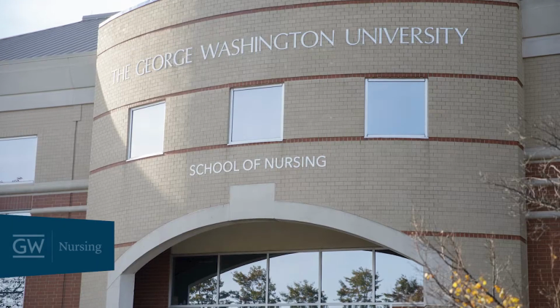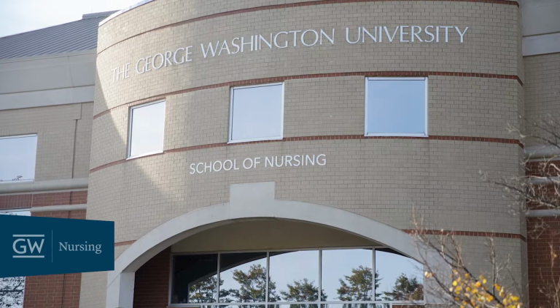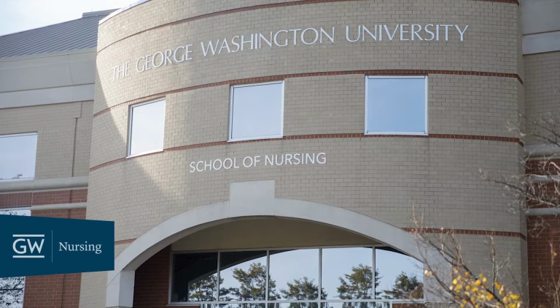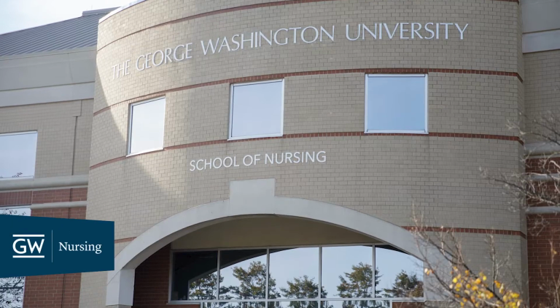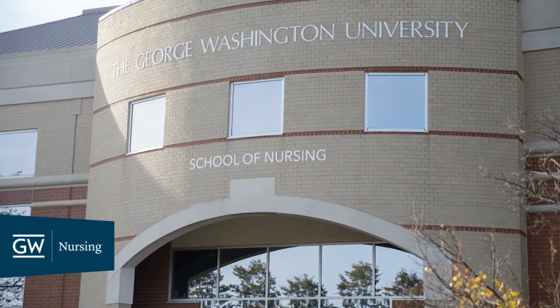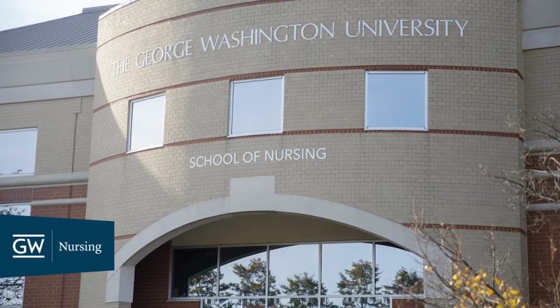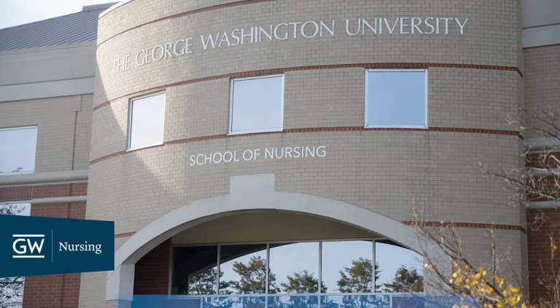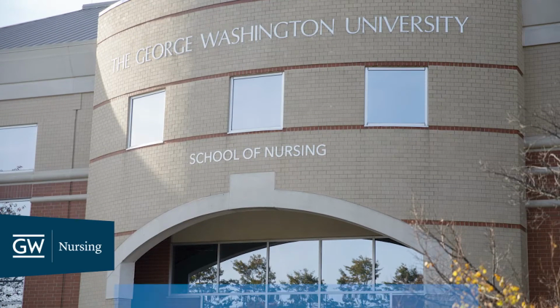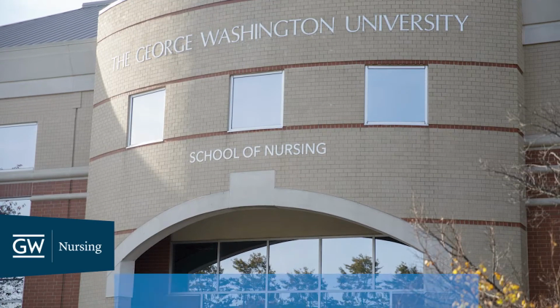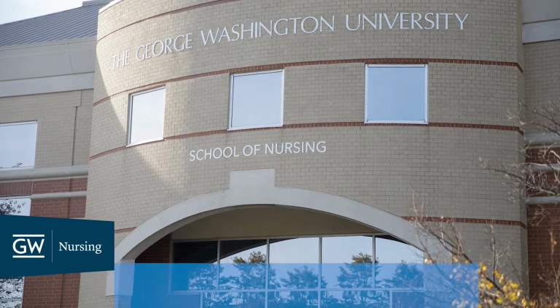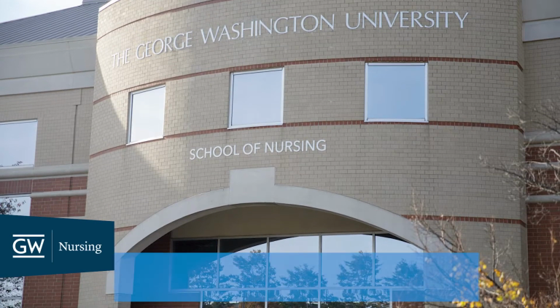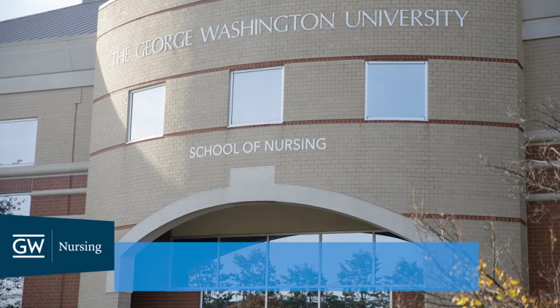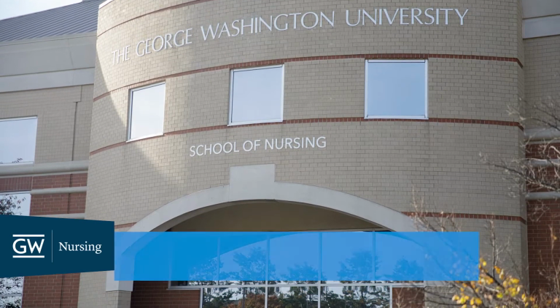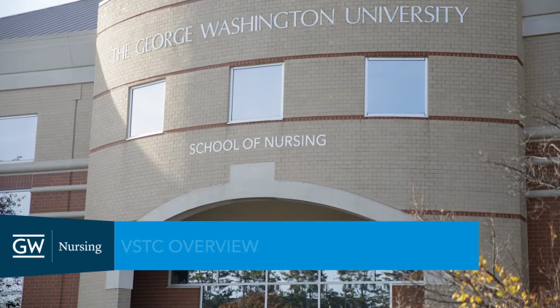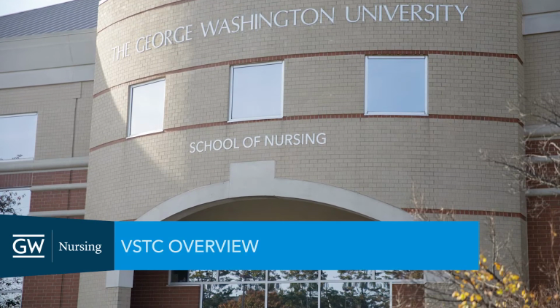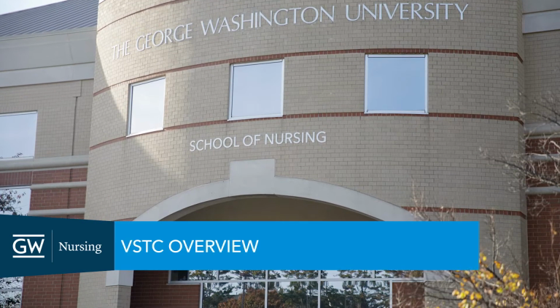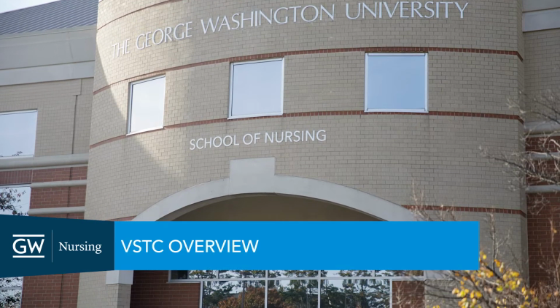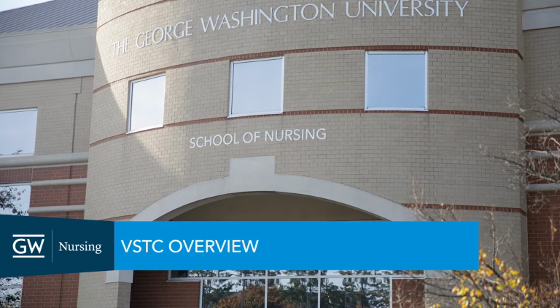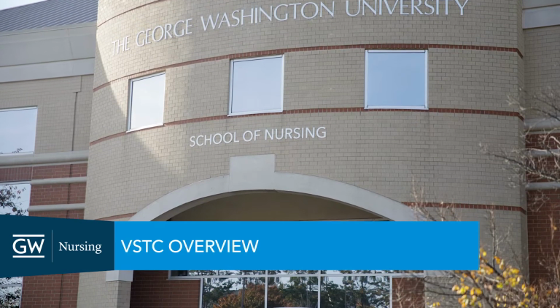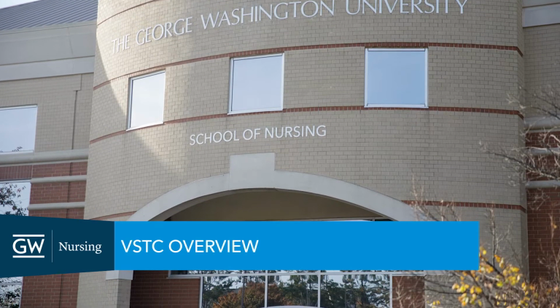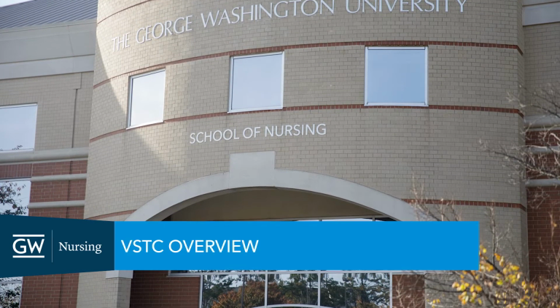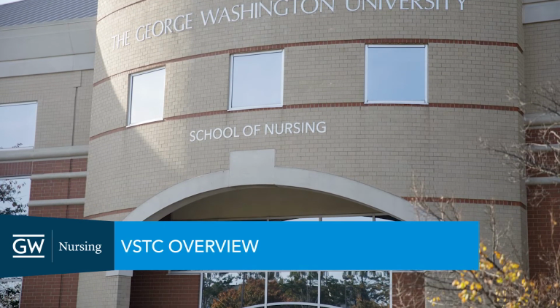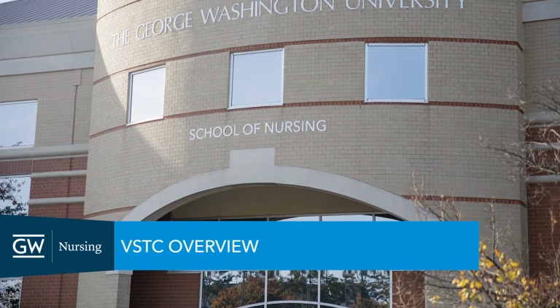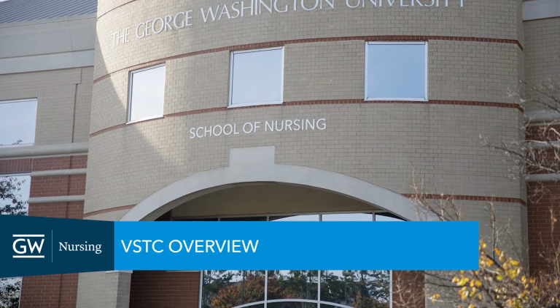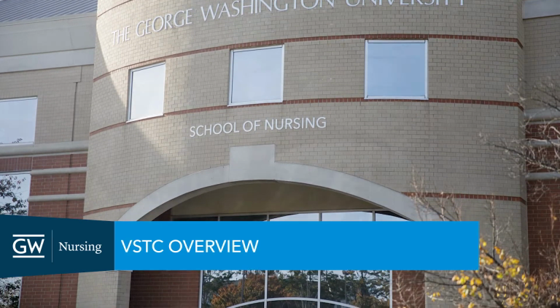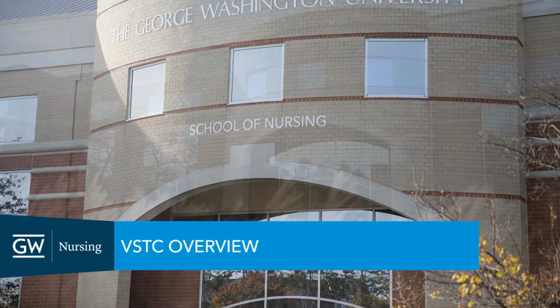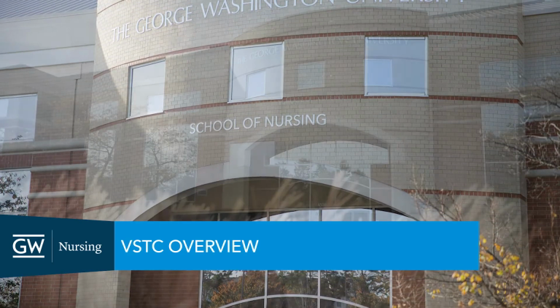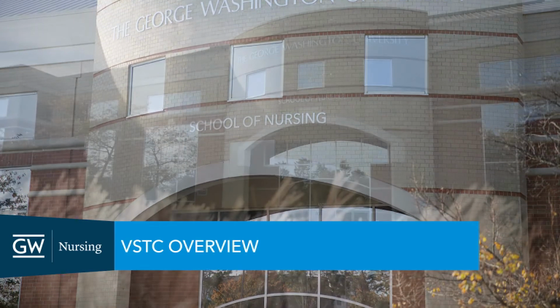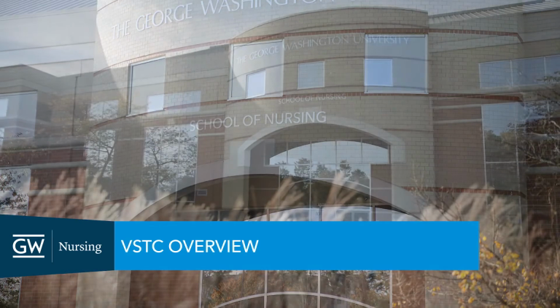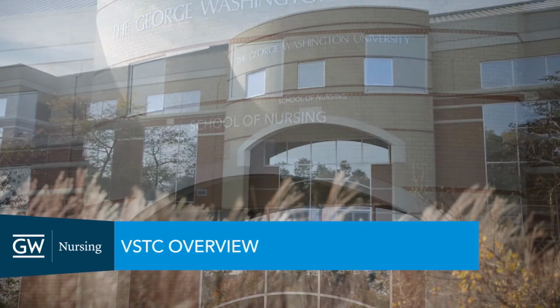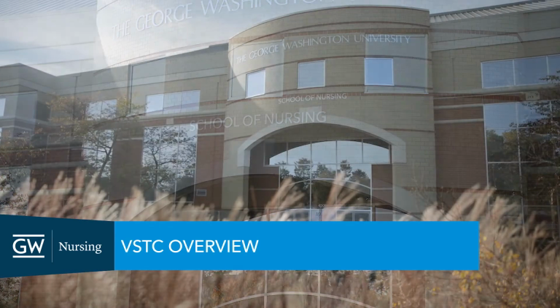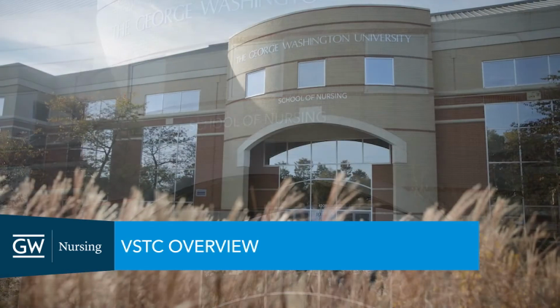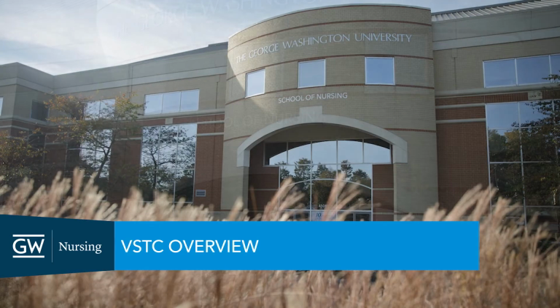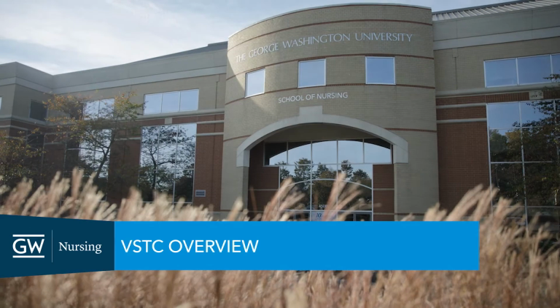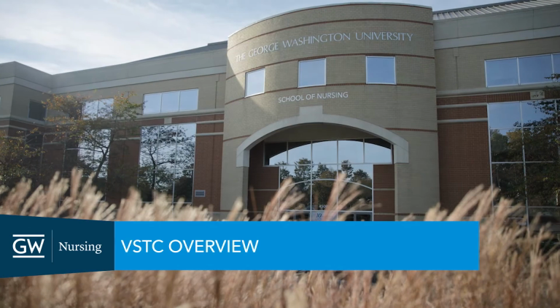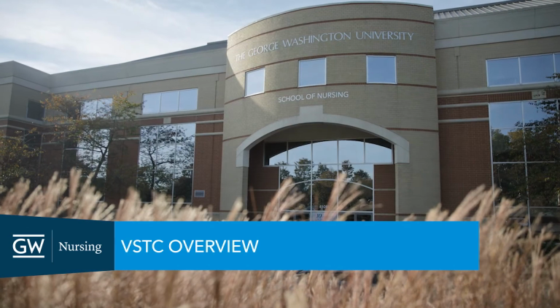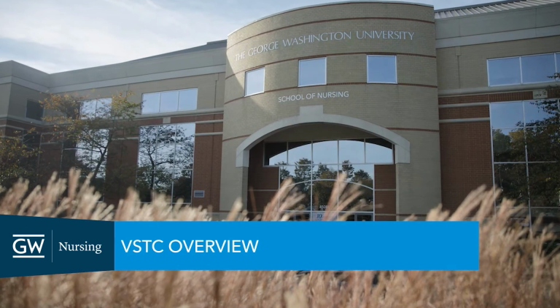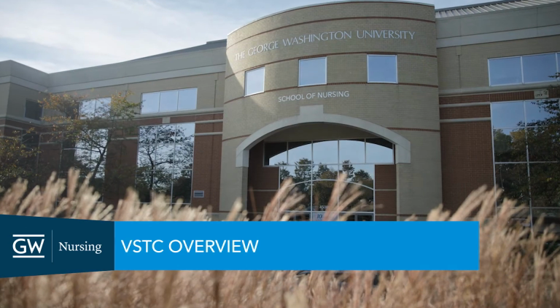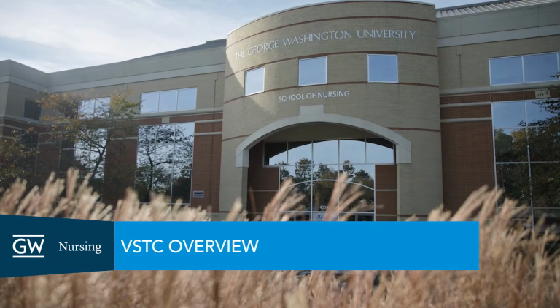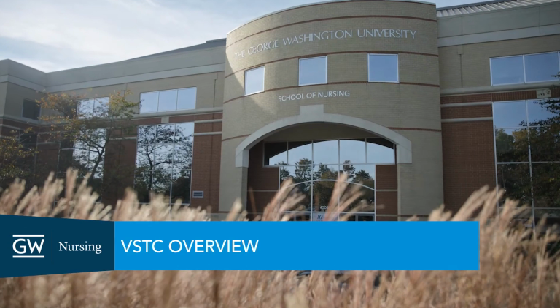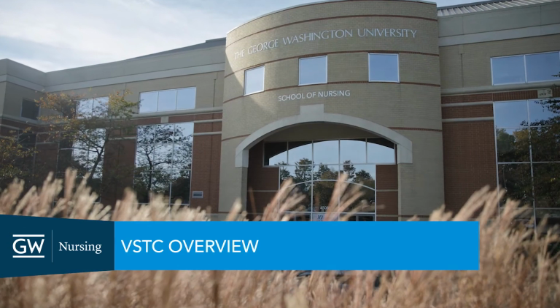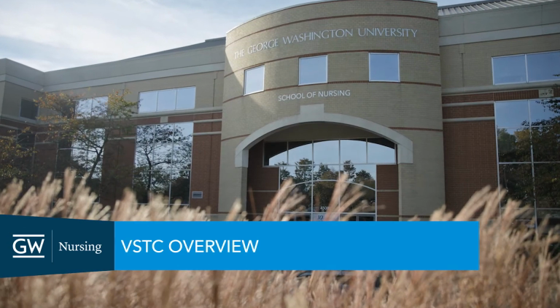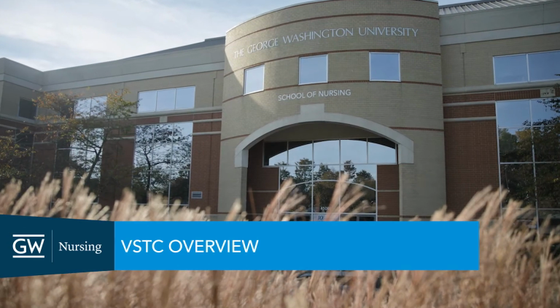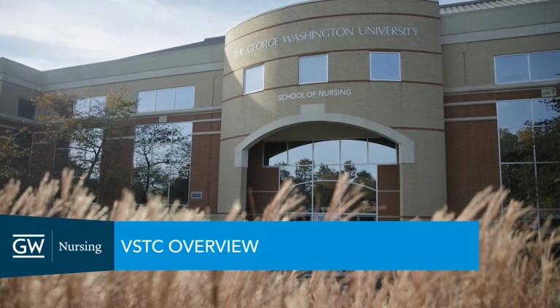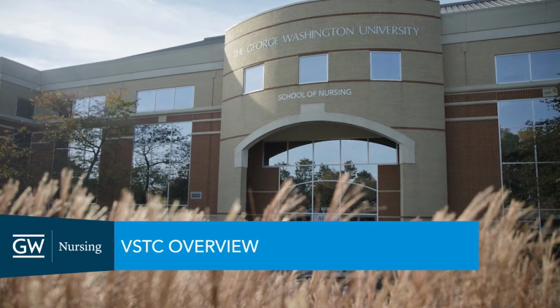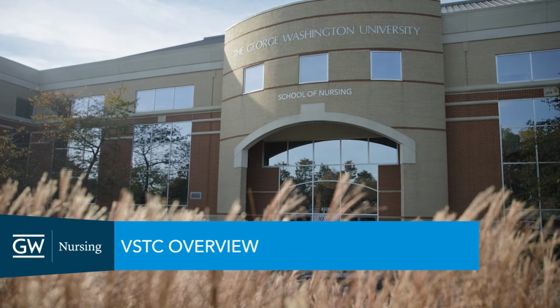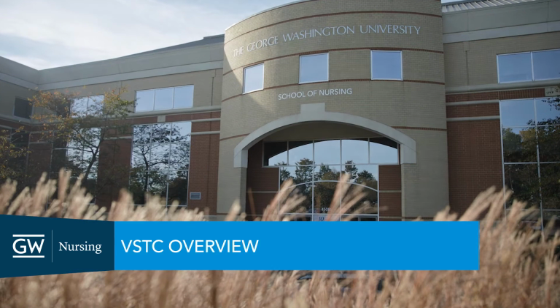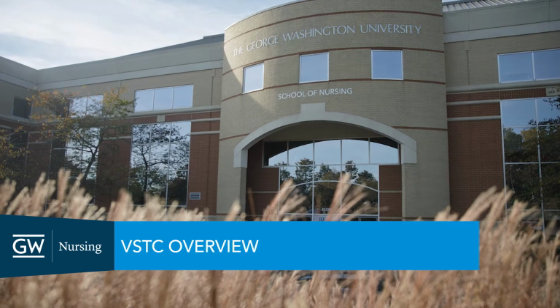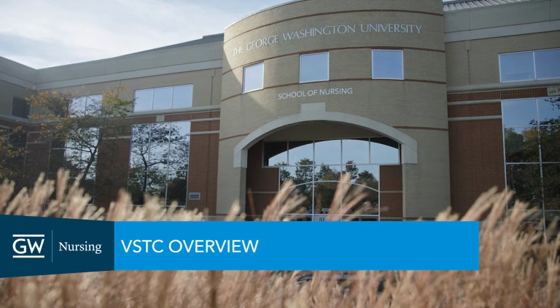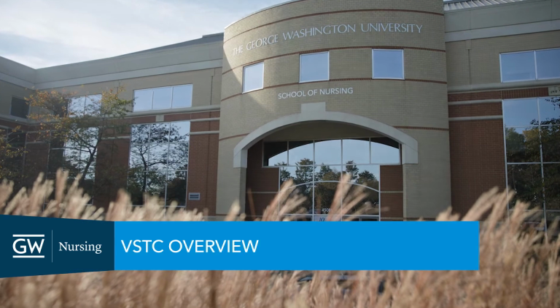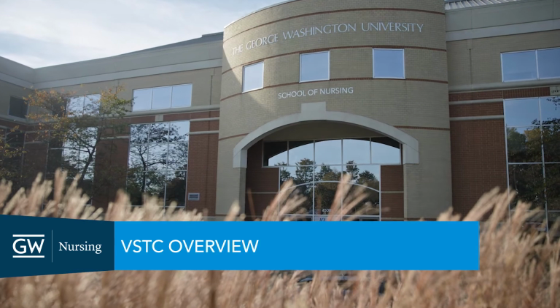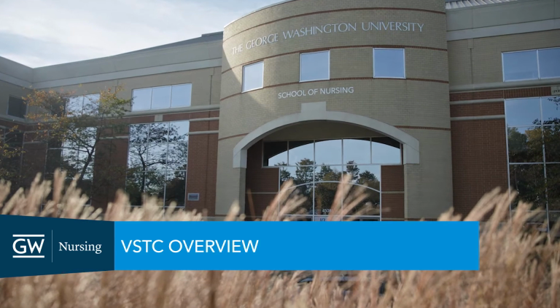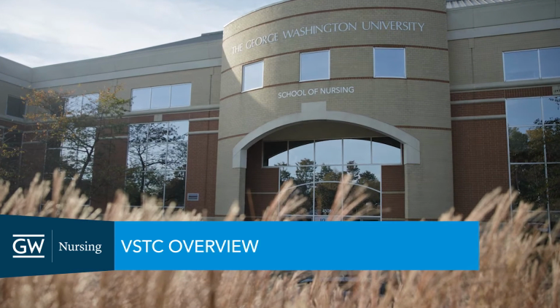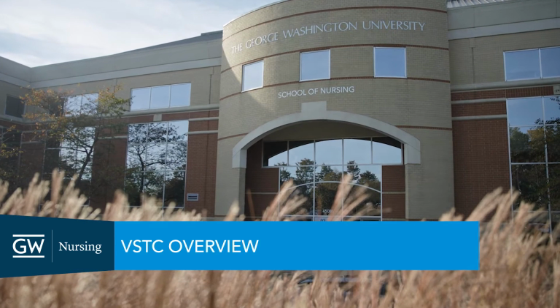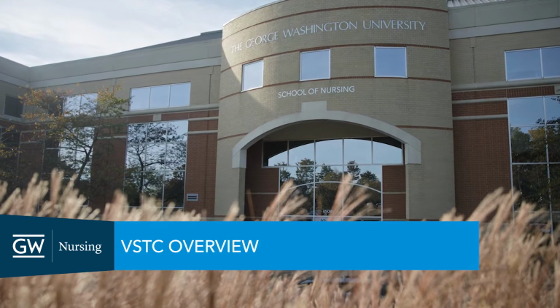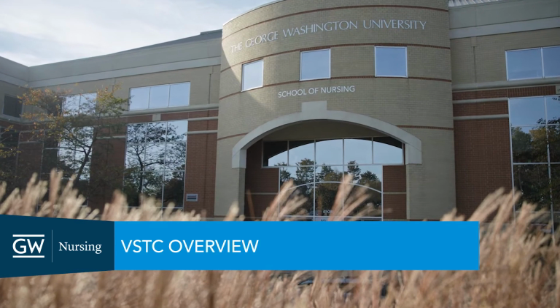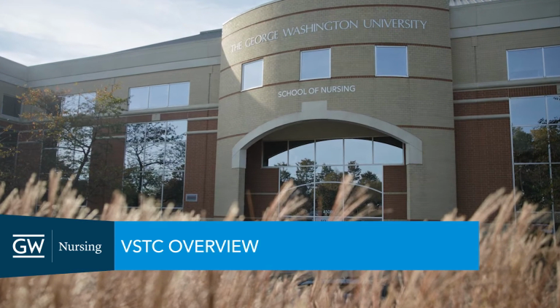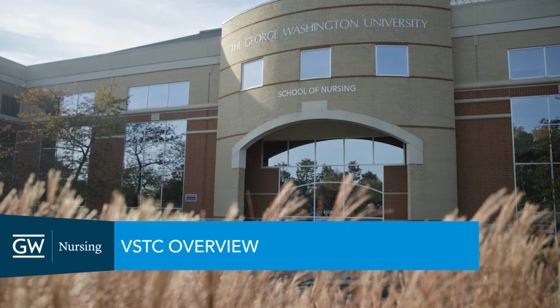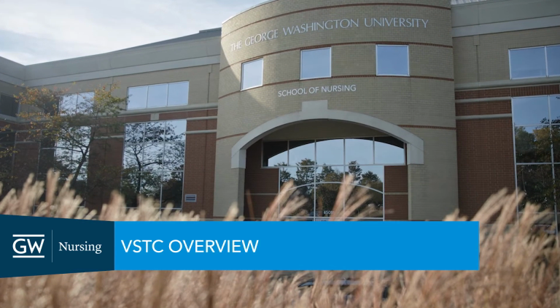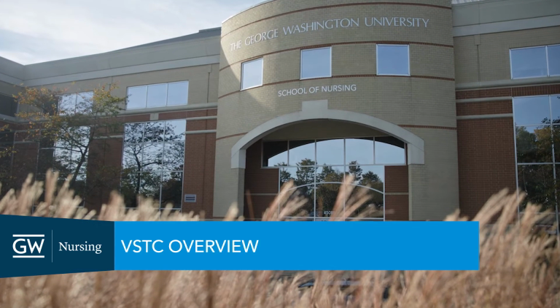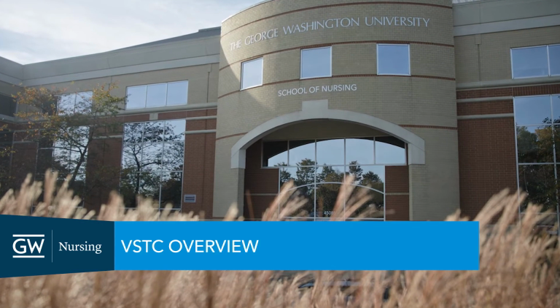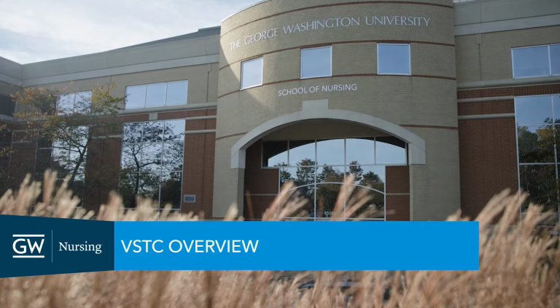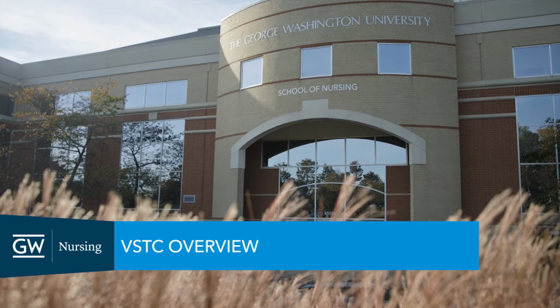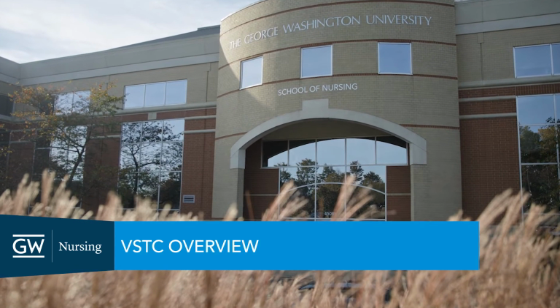Welcome to the George Washington University School of Nursing on the Virginia Science and Technology Campus in Ashburn, Virginia.